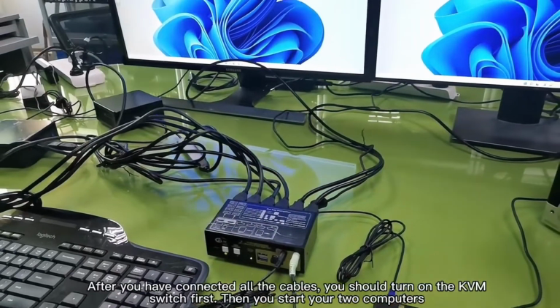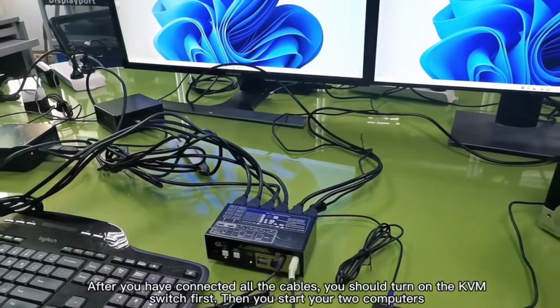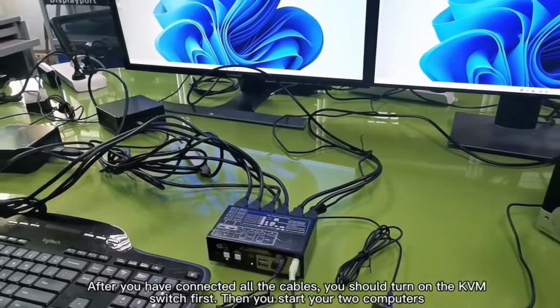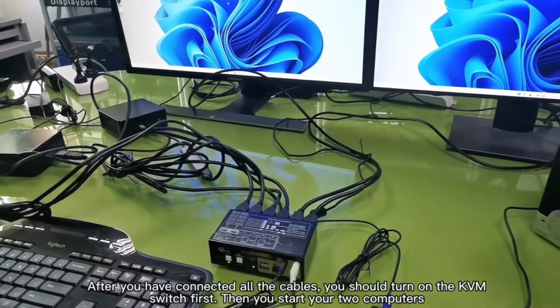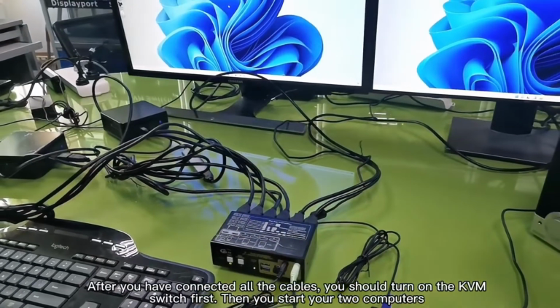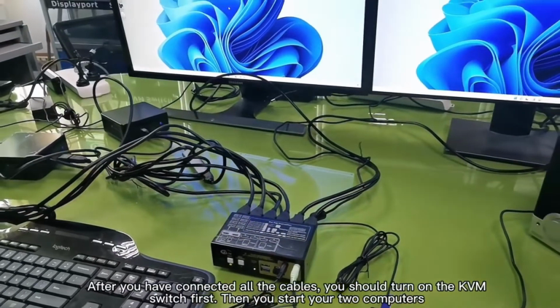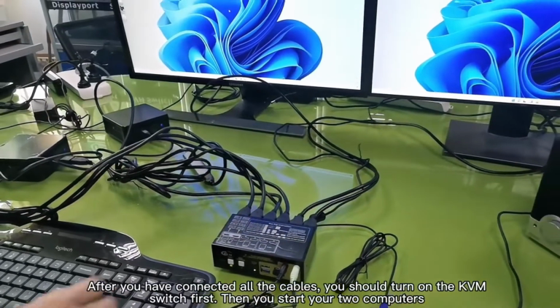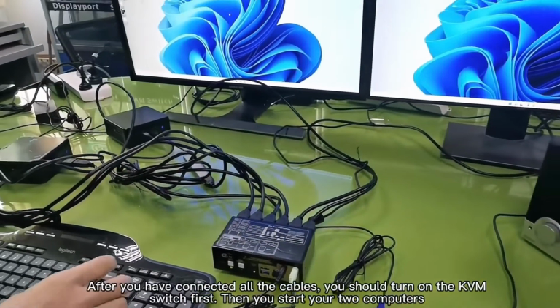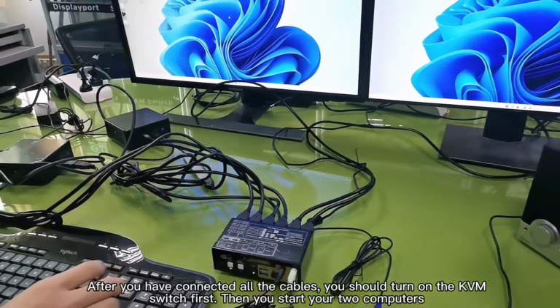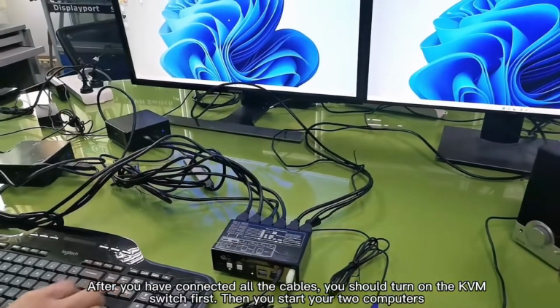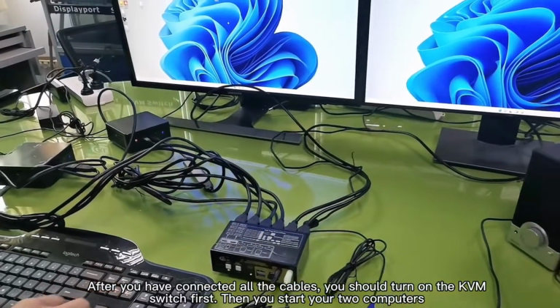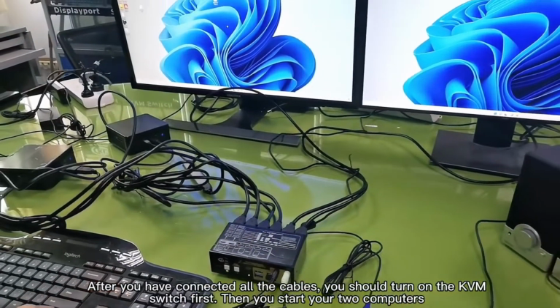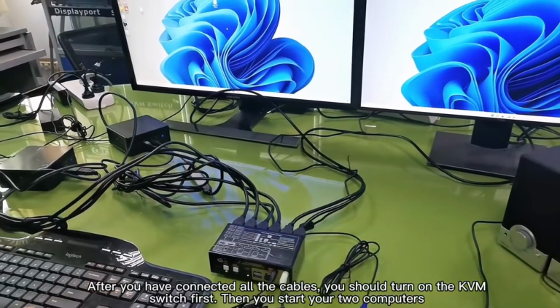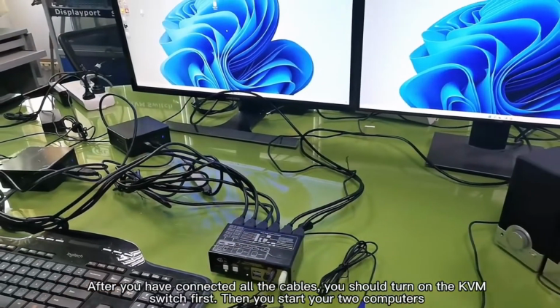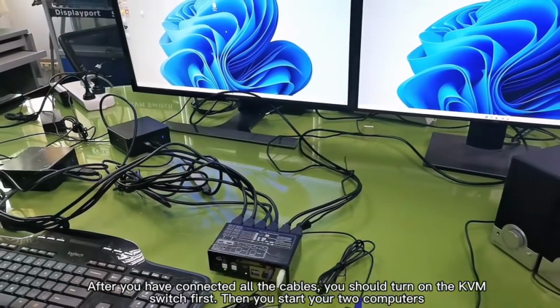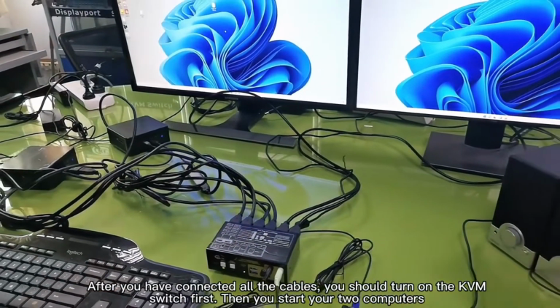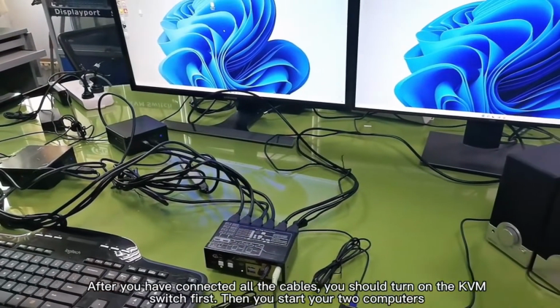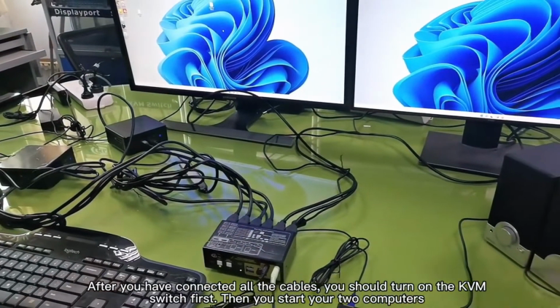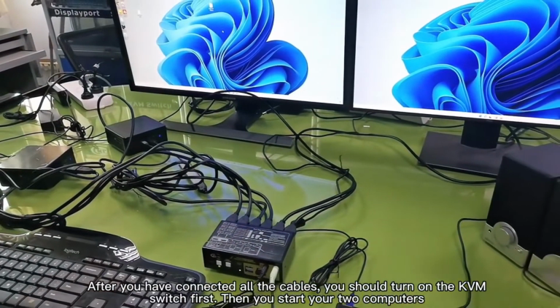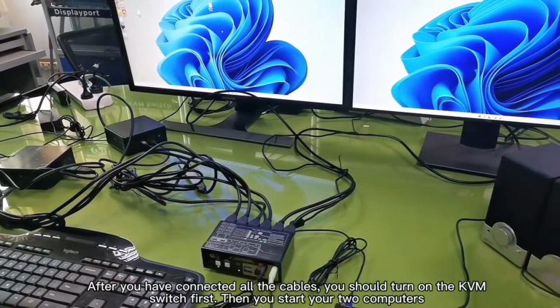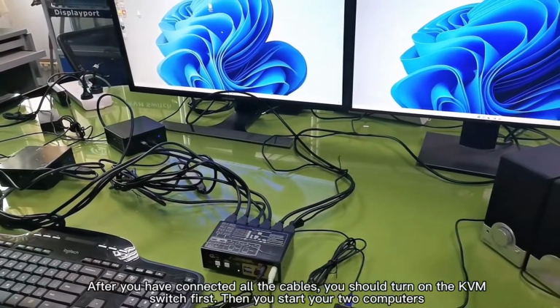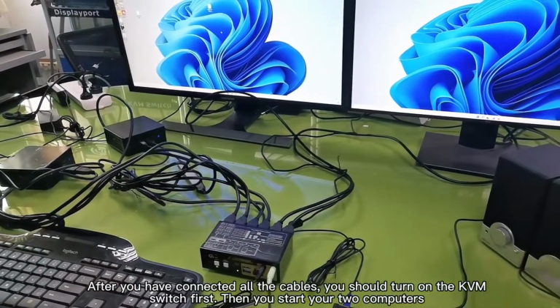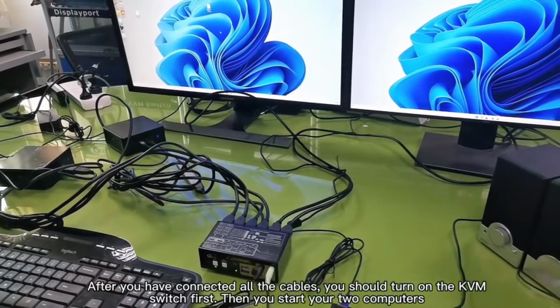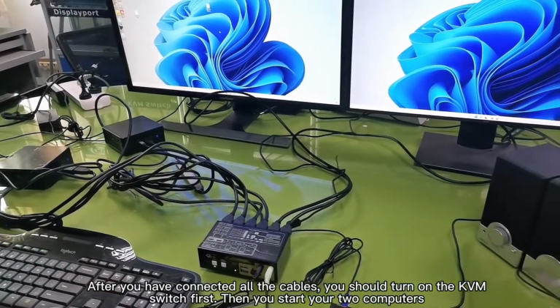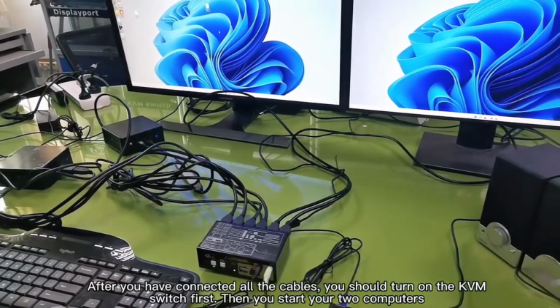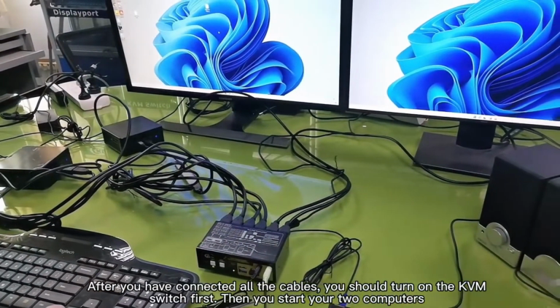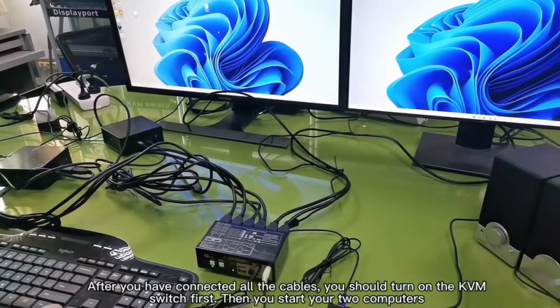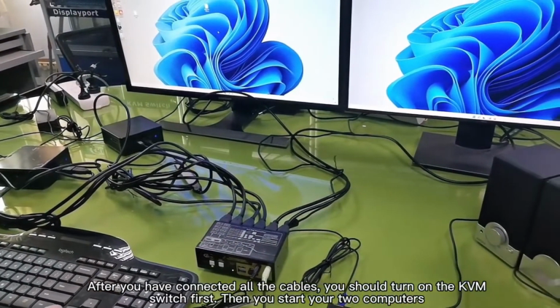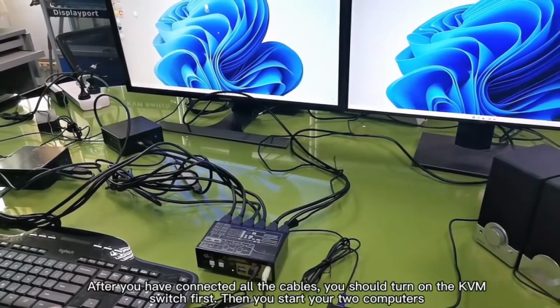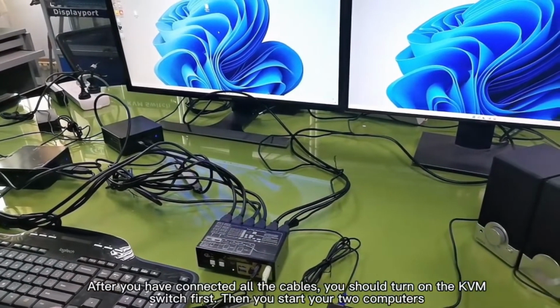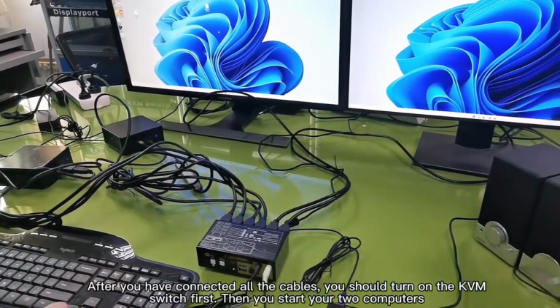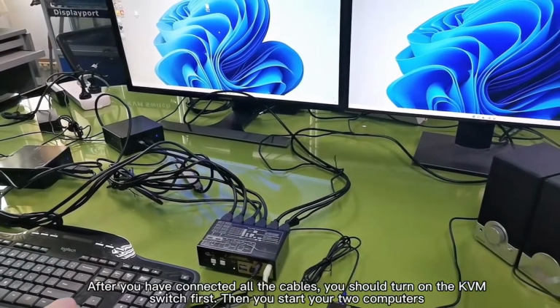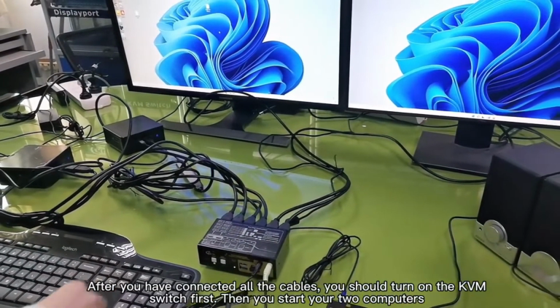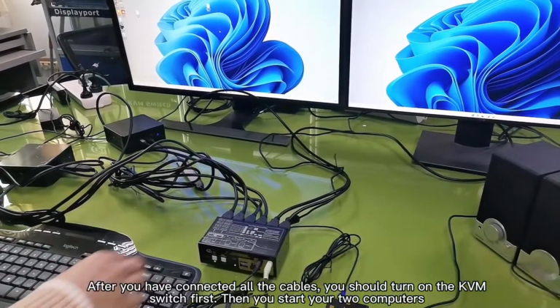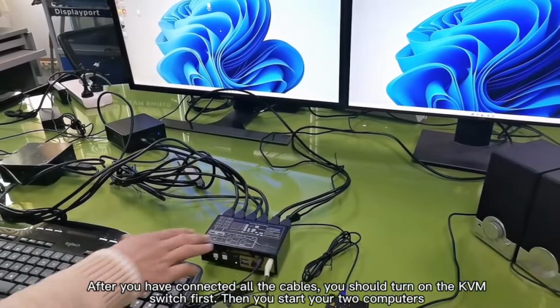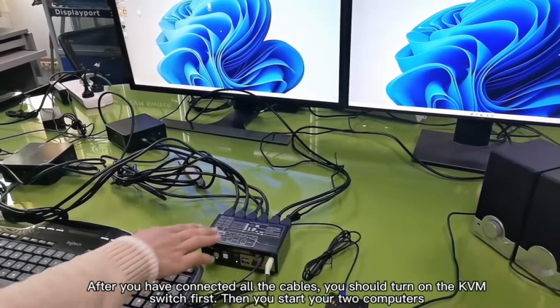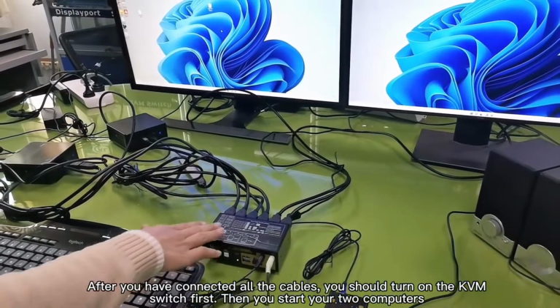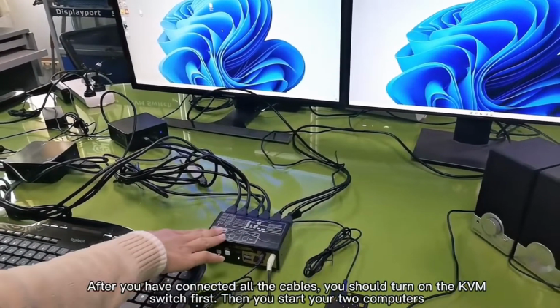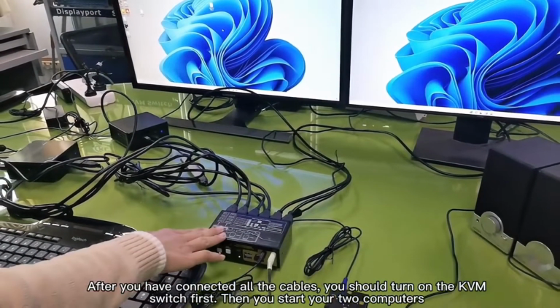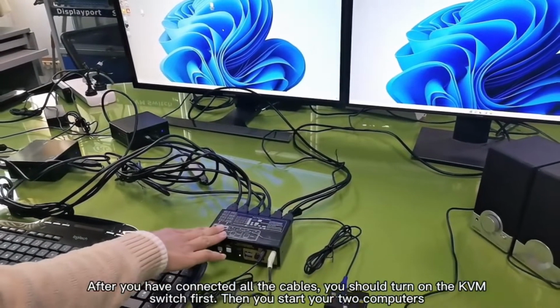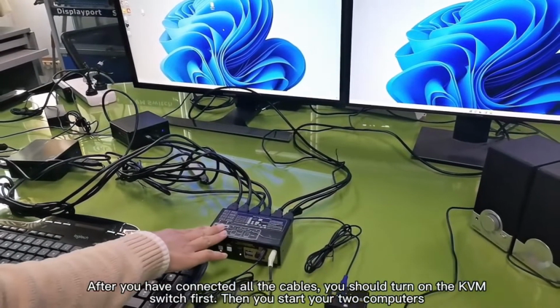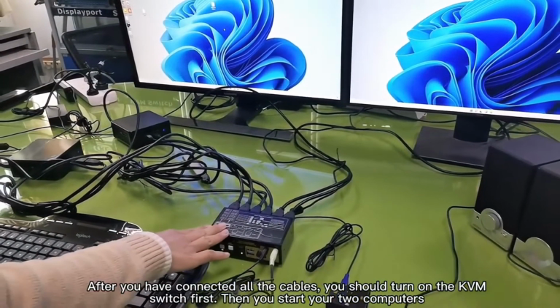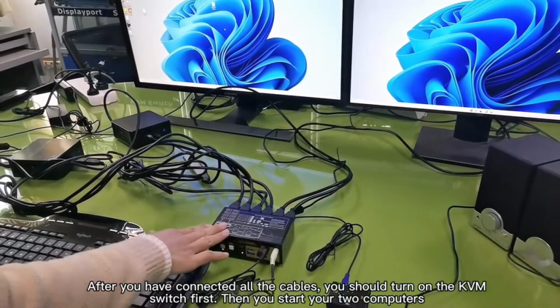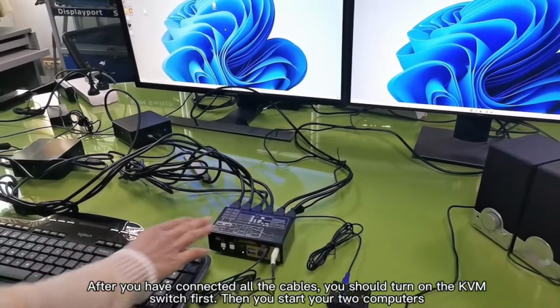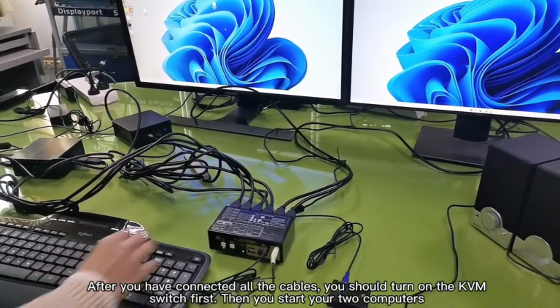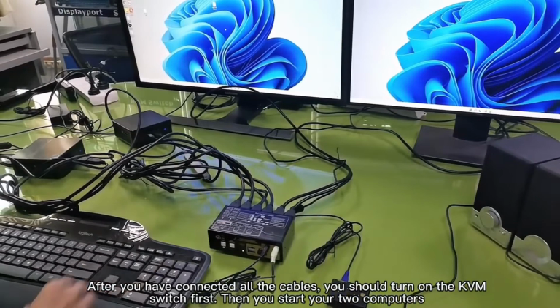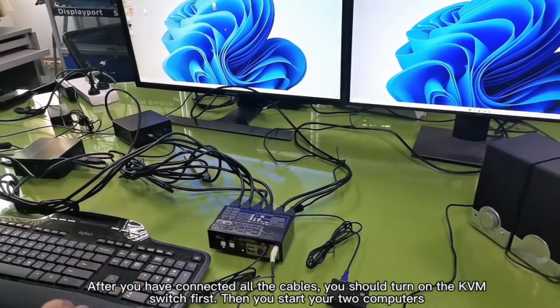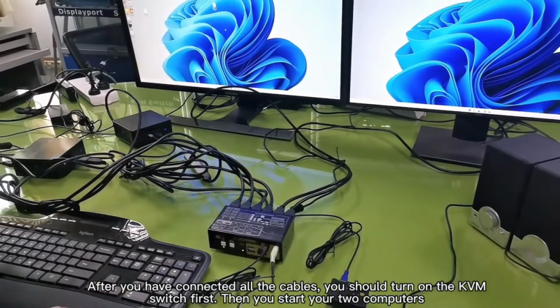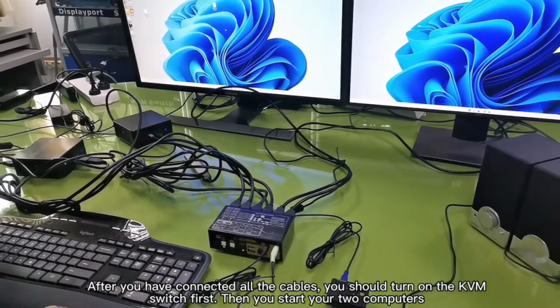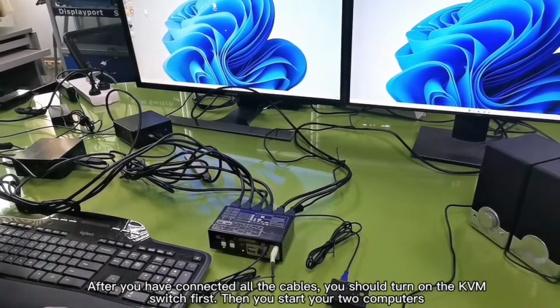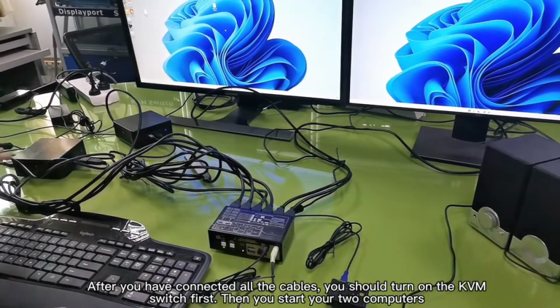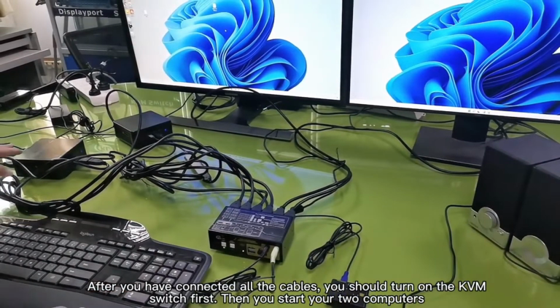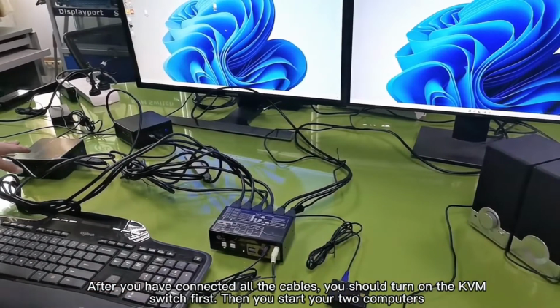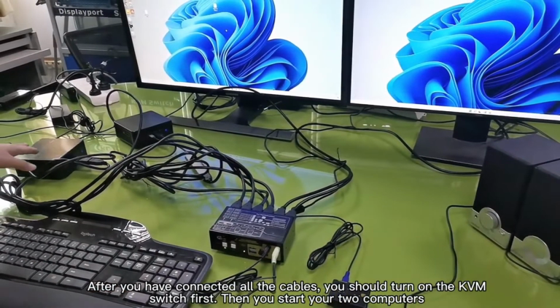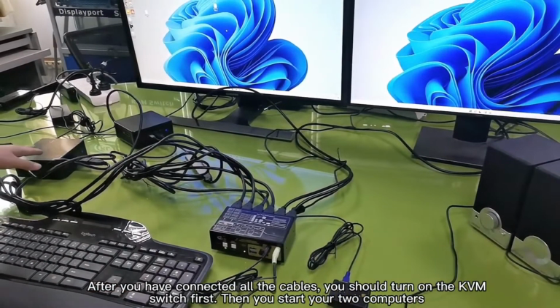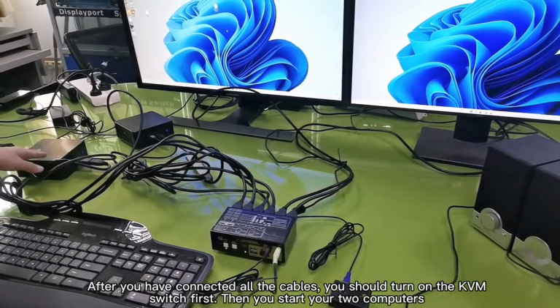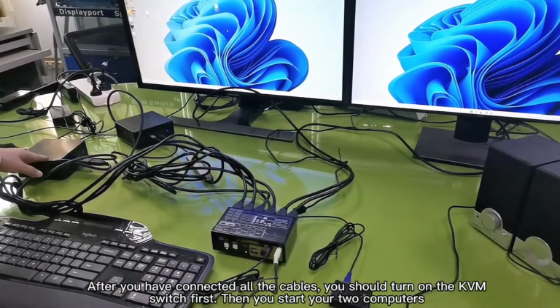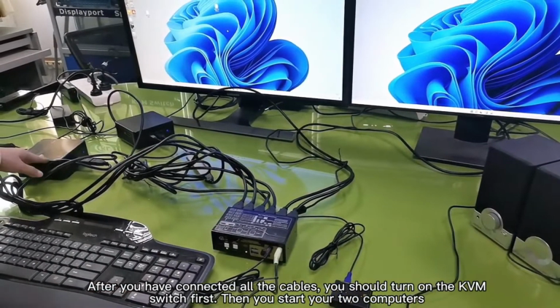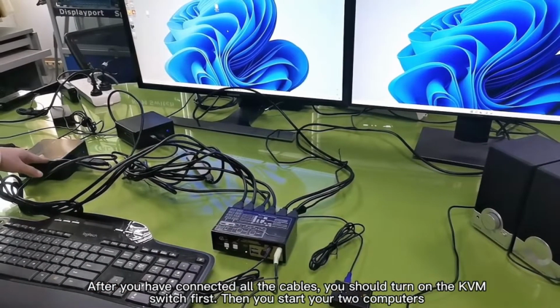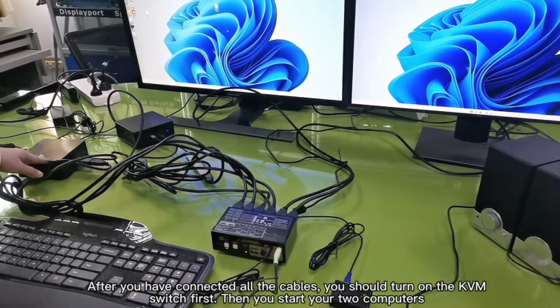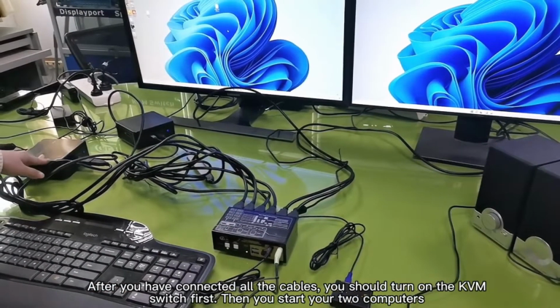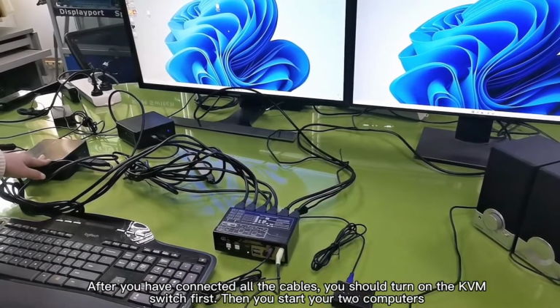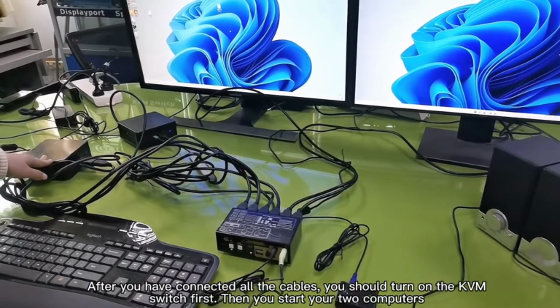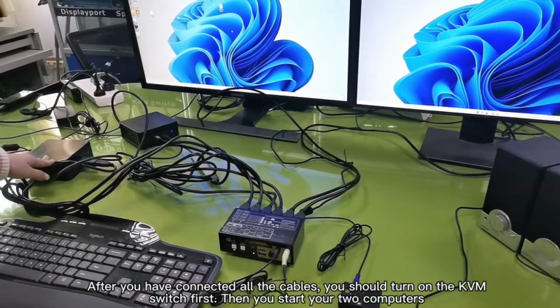After you have connected all the cables, you should turn on the KVM switch first, then start your two computers.